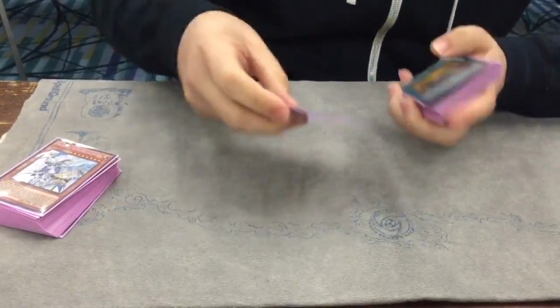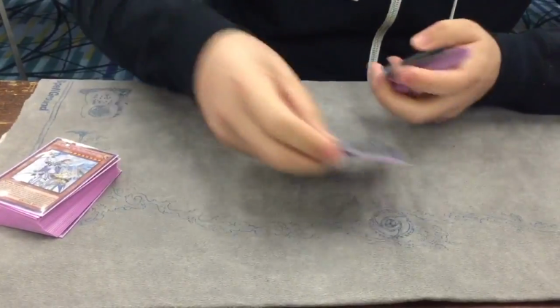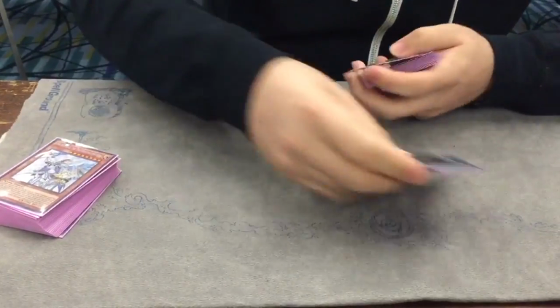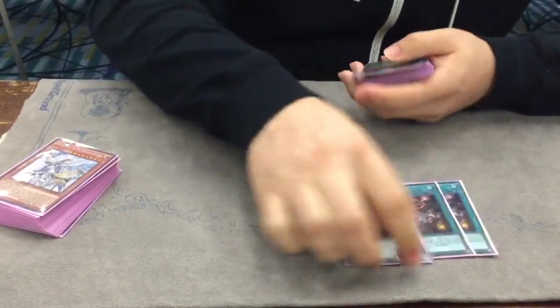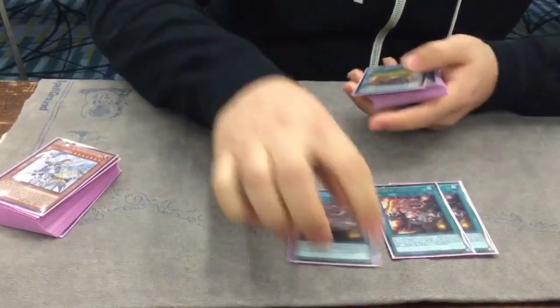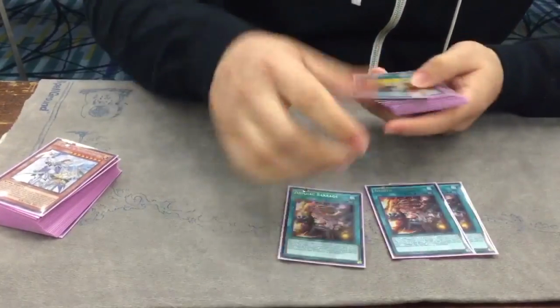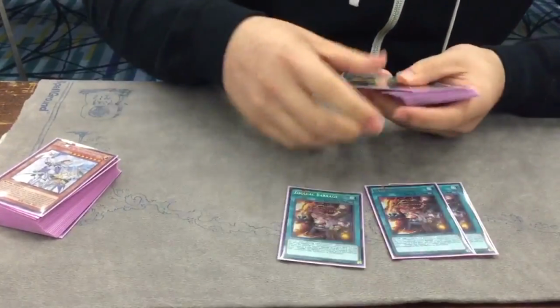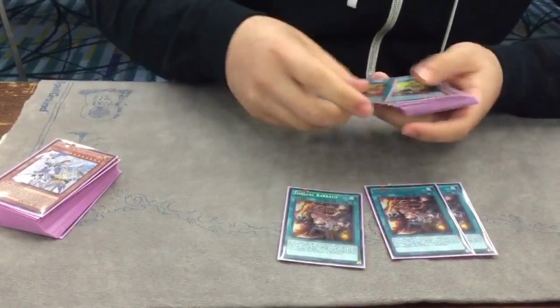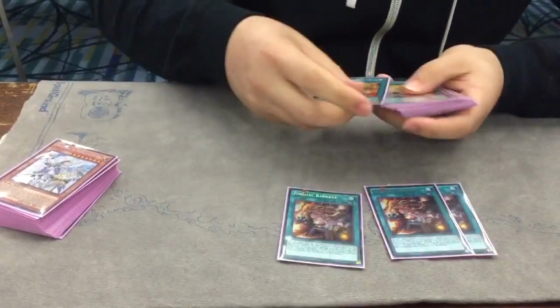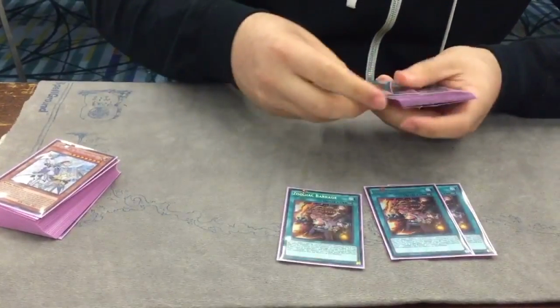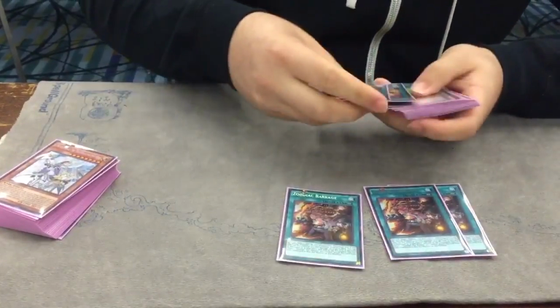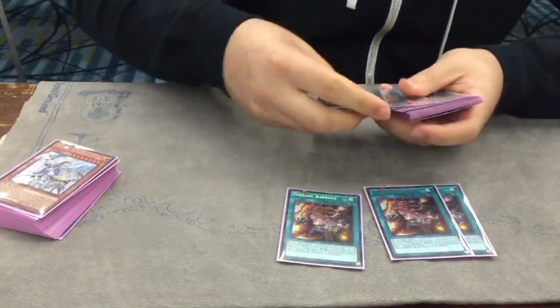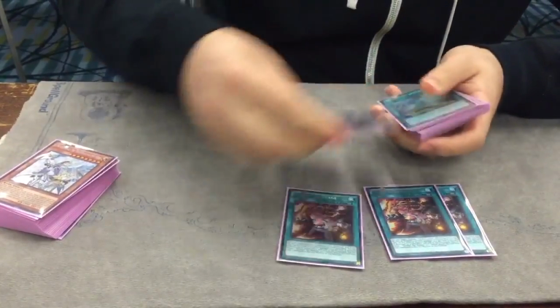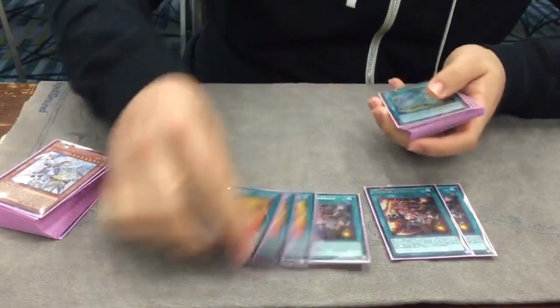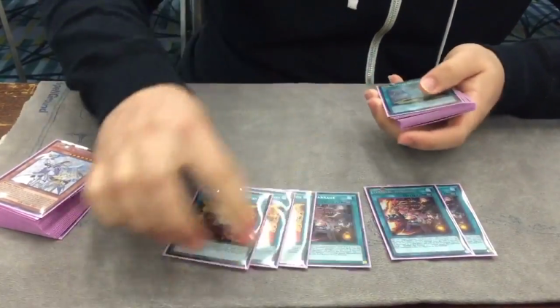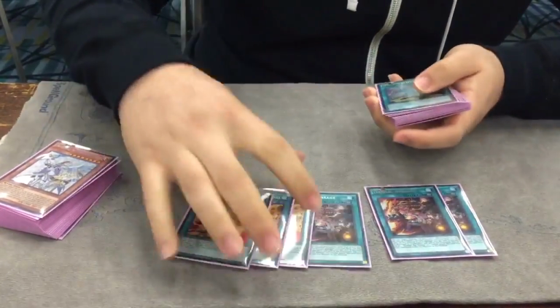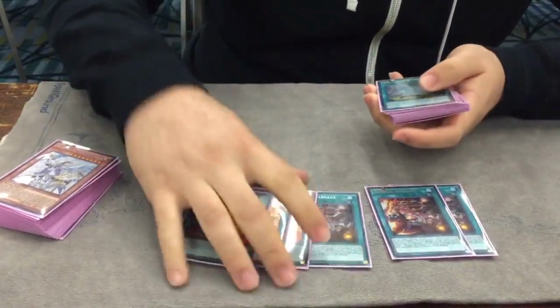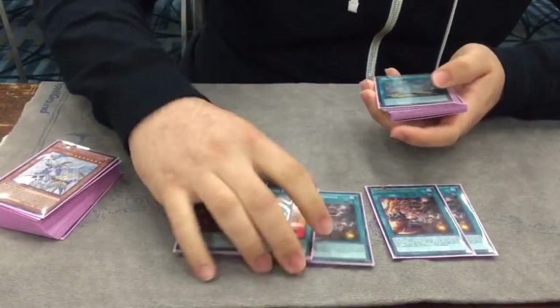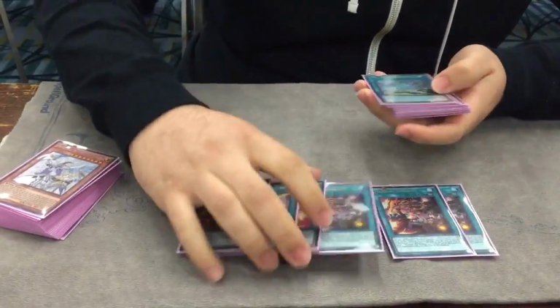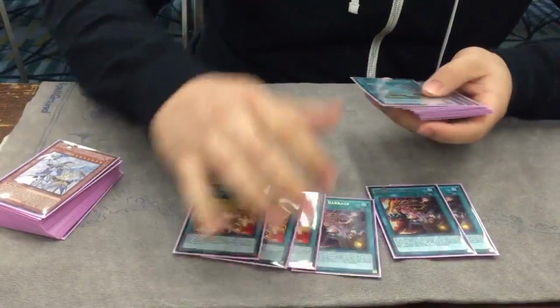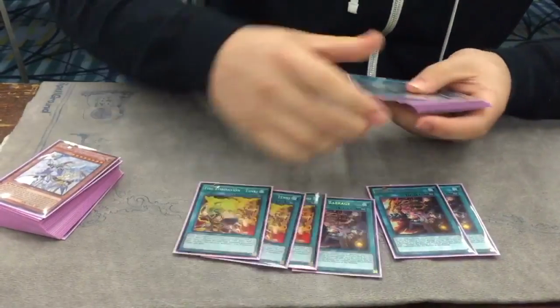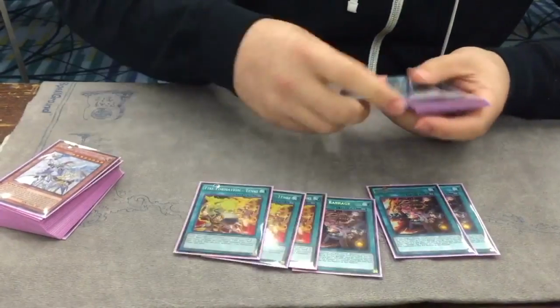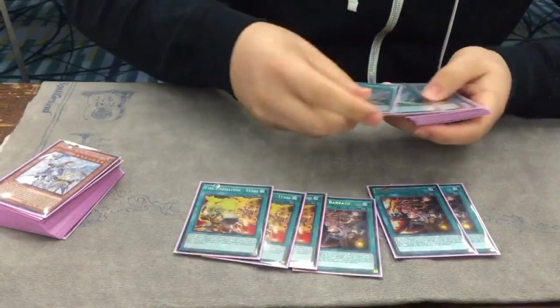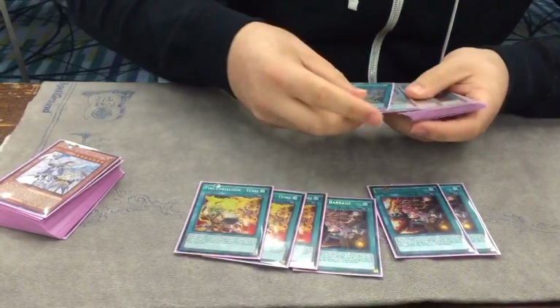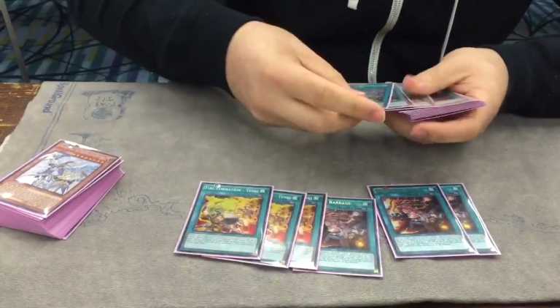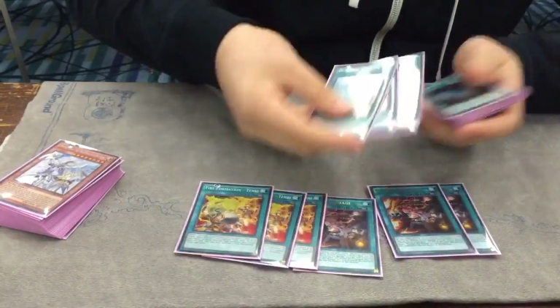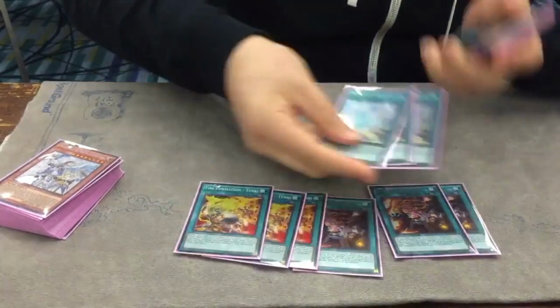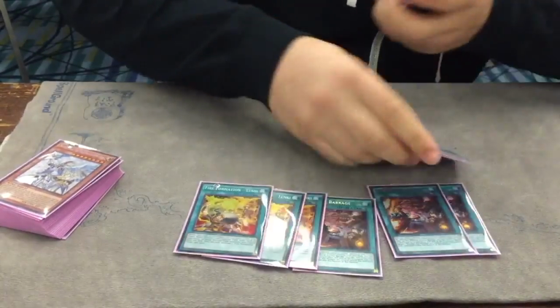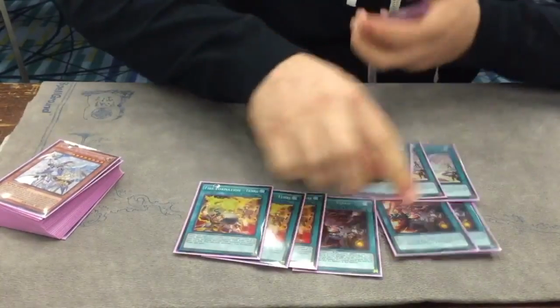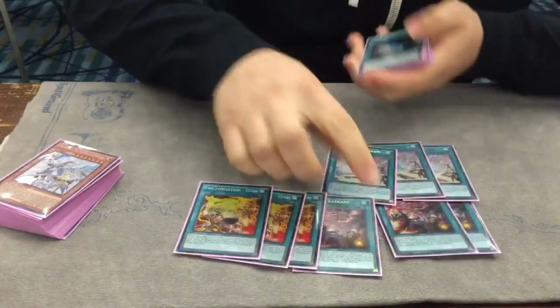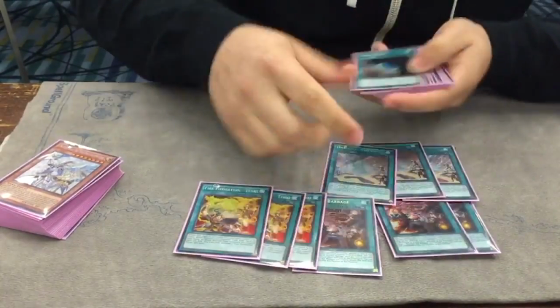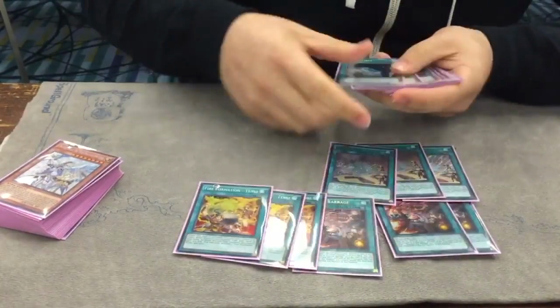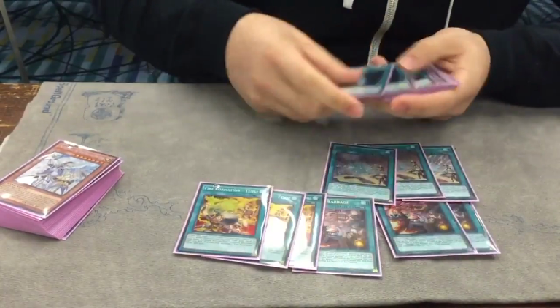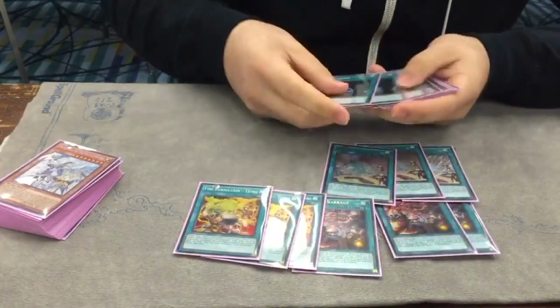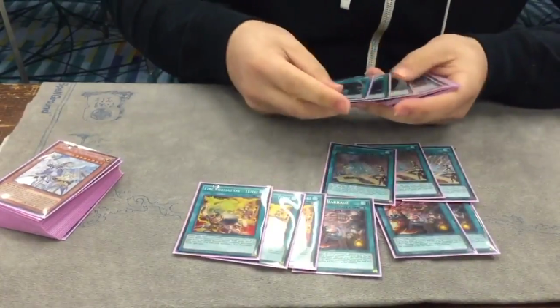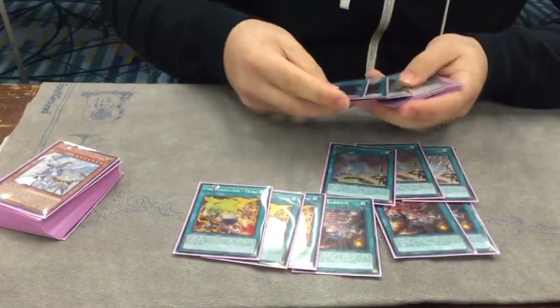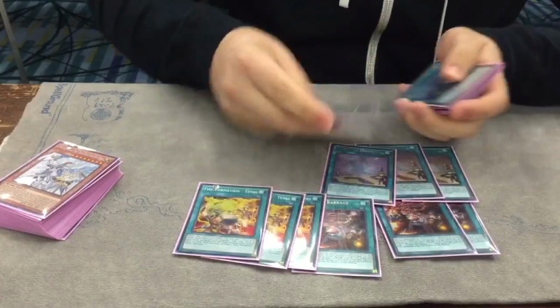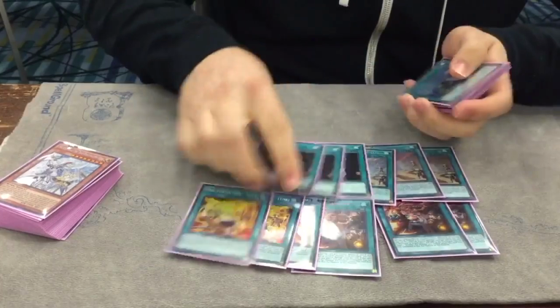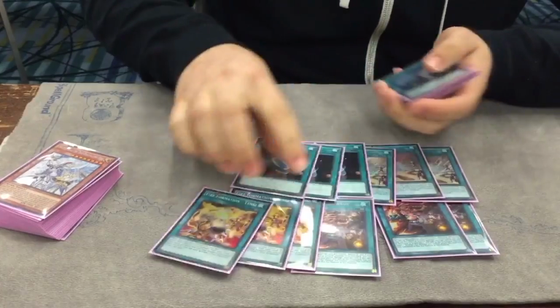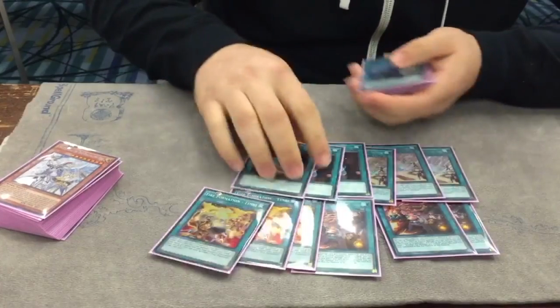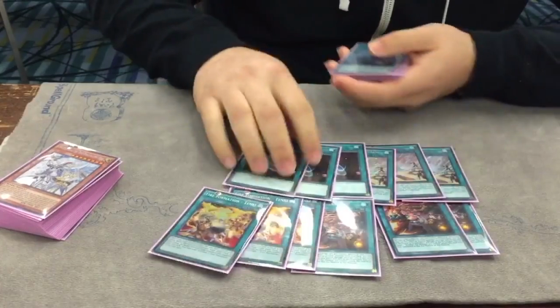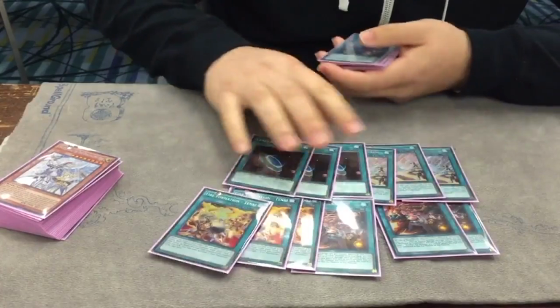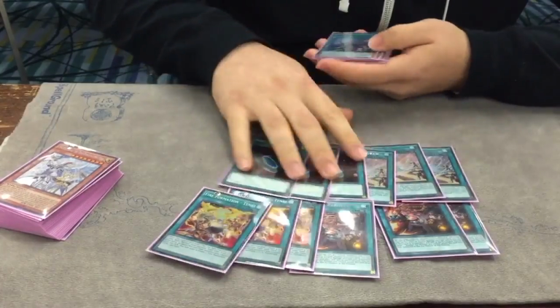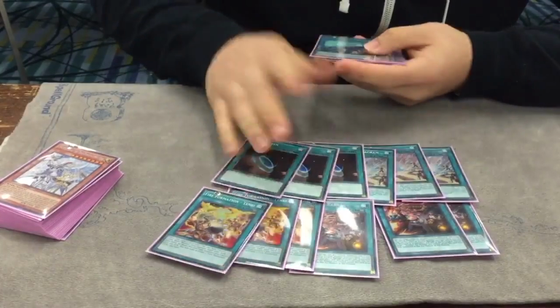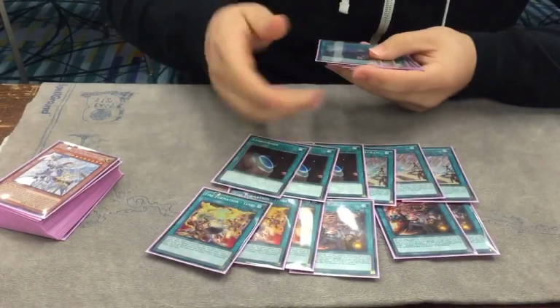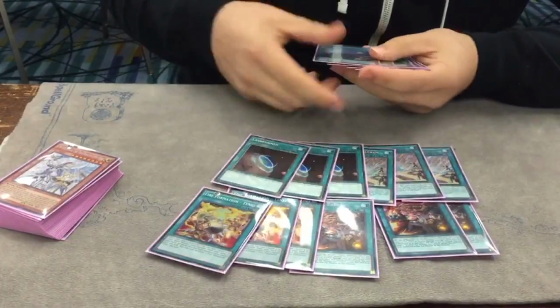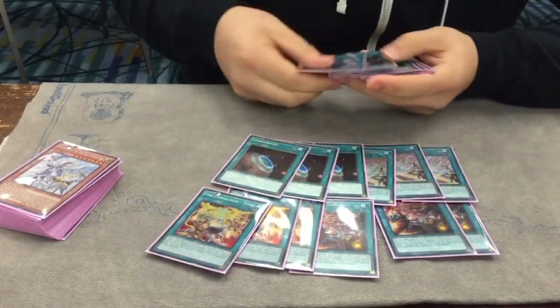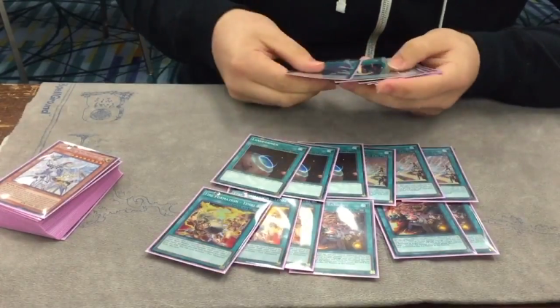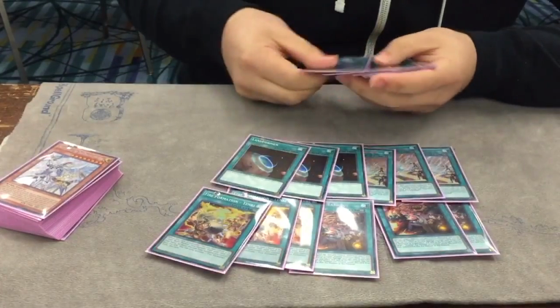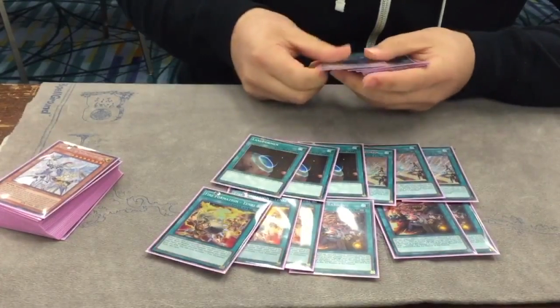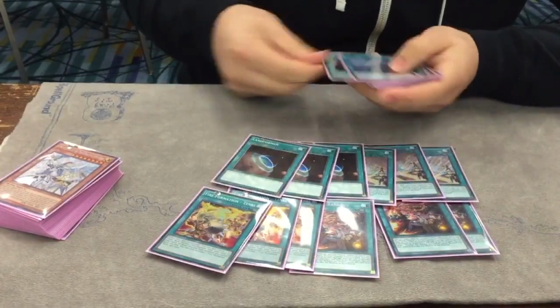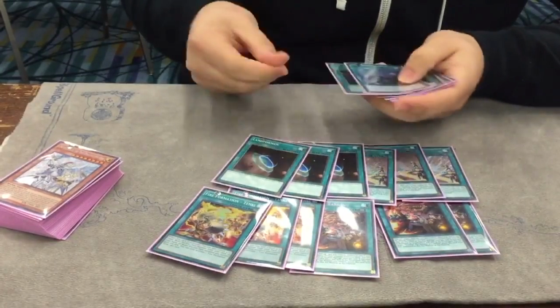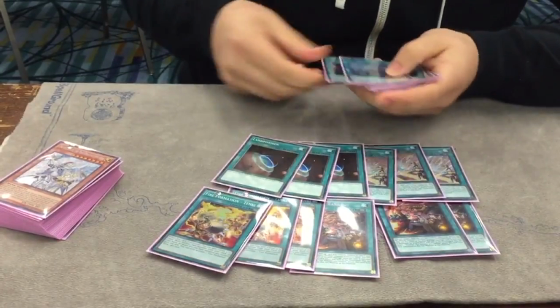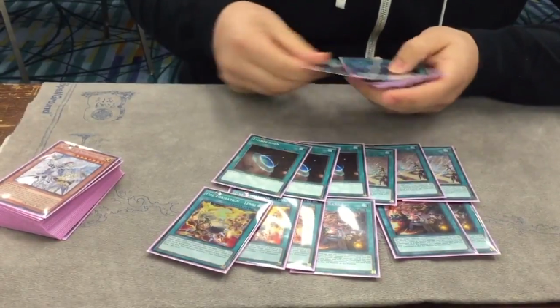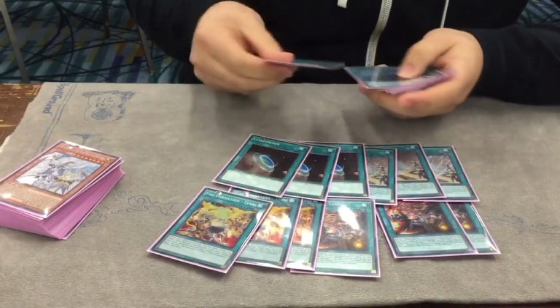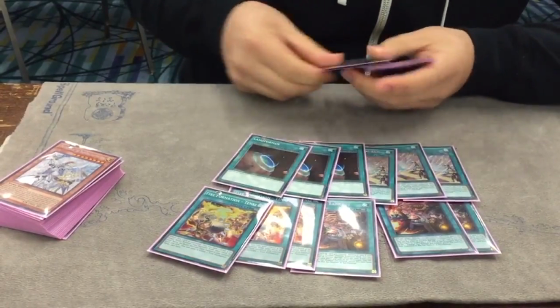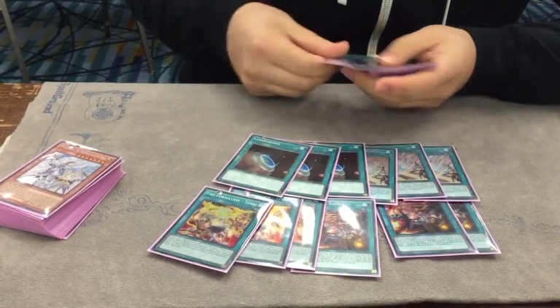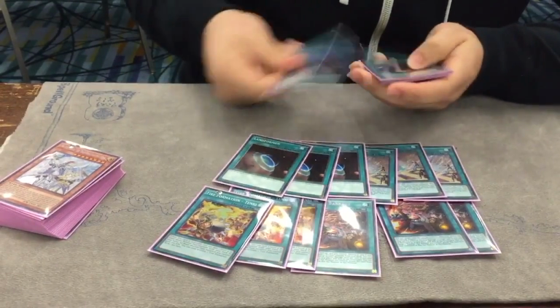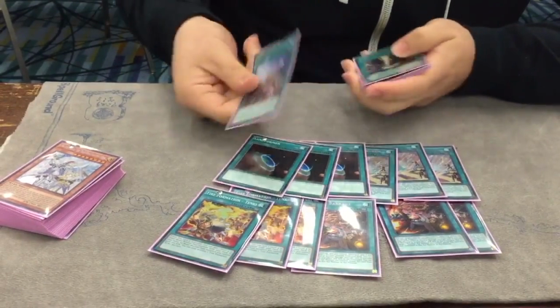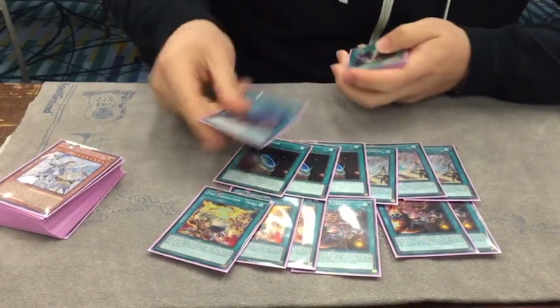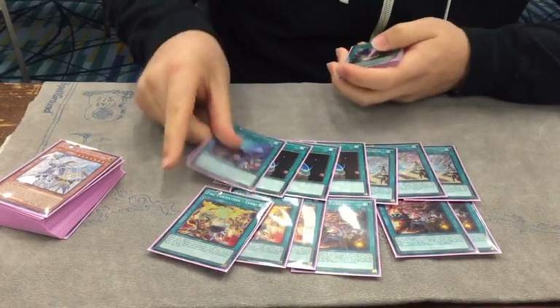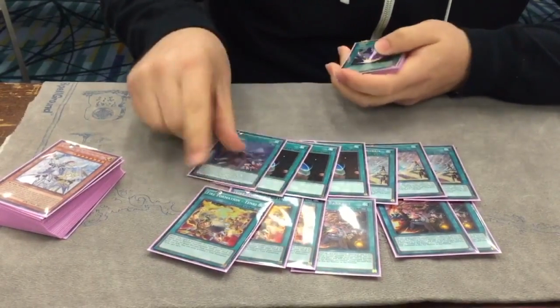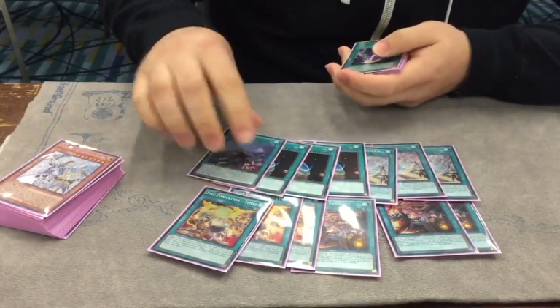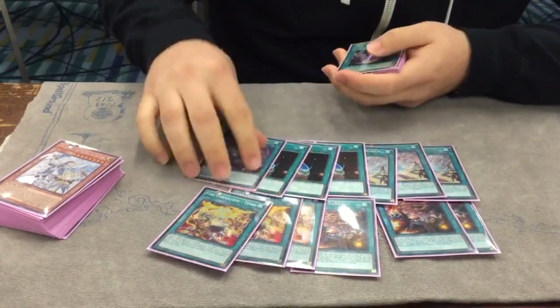Three Barrage, three Tanki — just standard. Three Diagram, three Terraforming — also just standard. One Heritage.